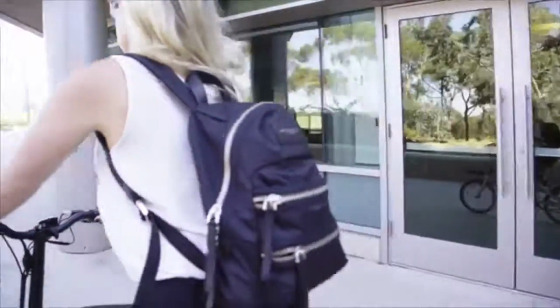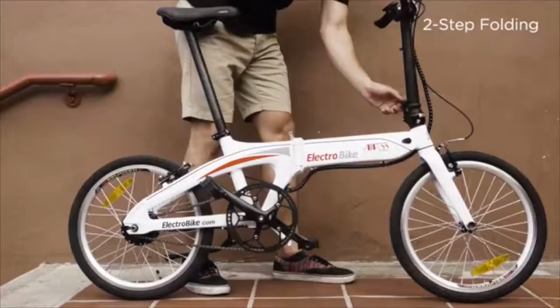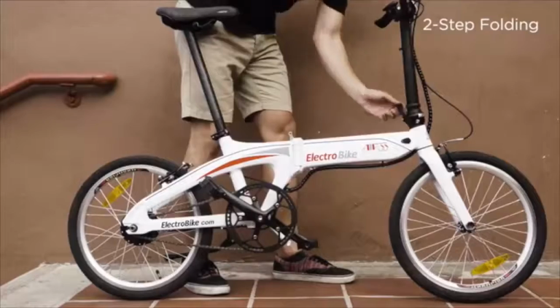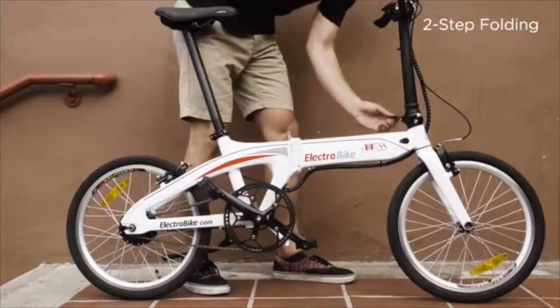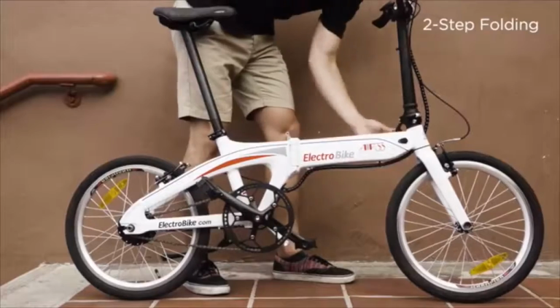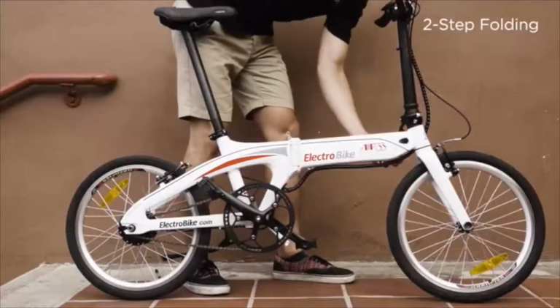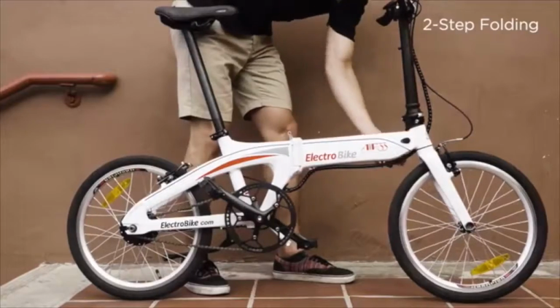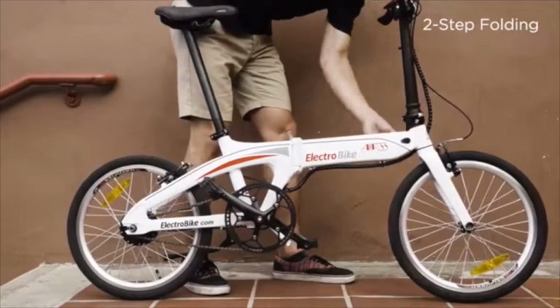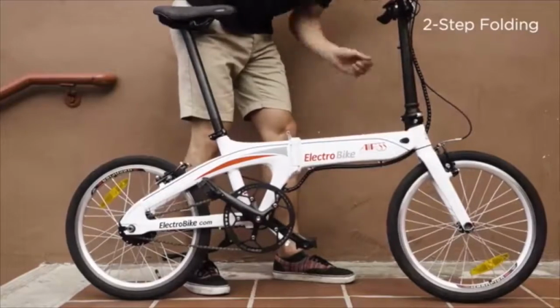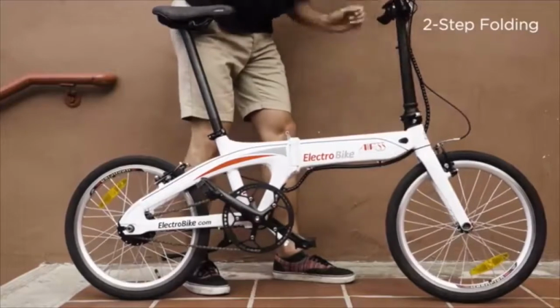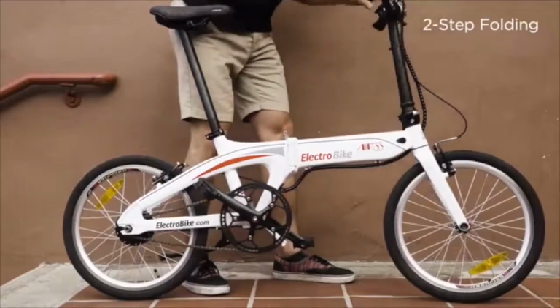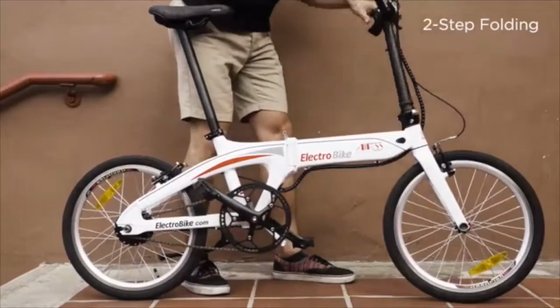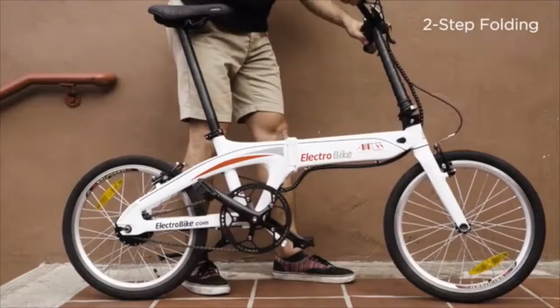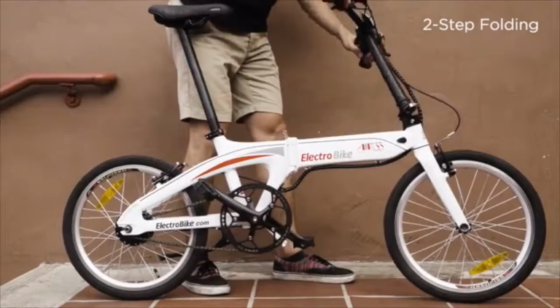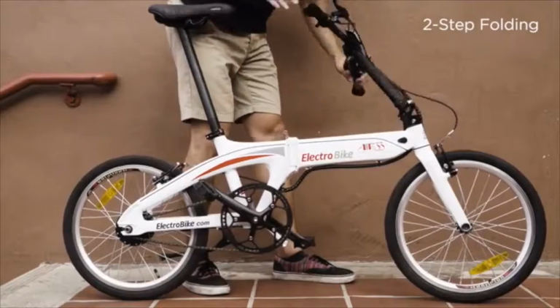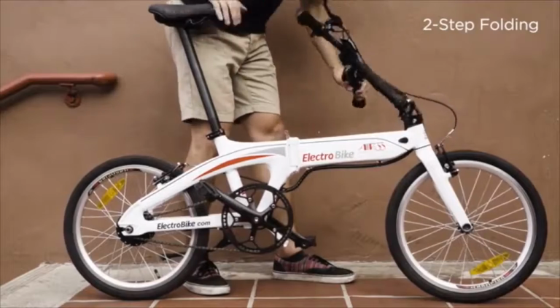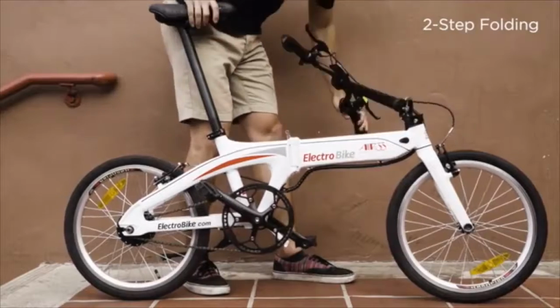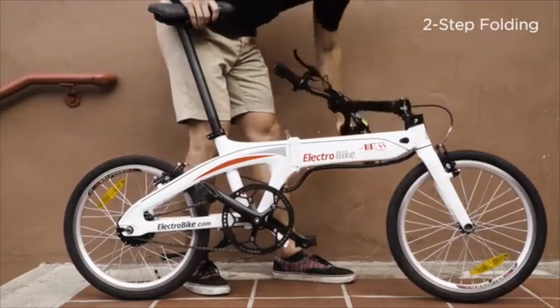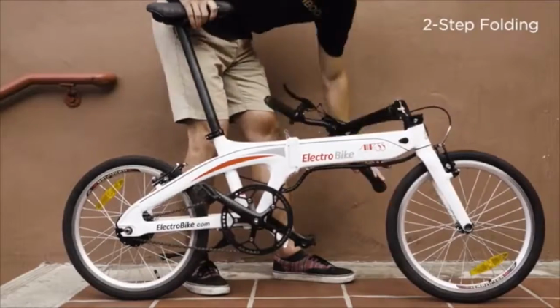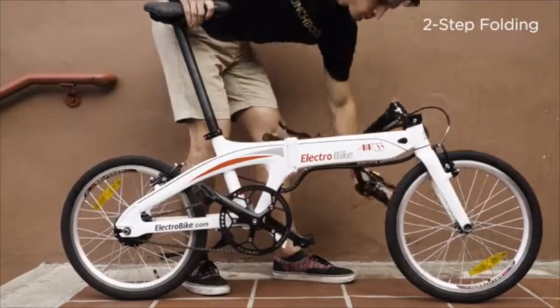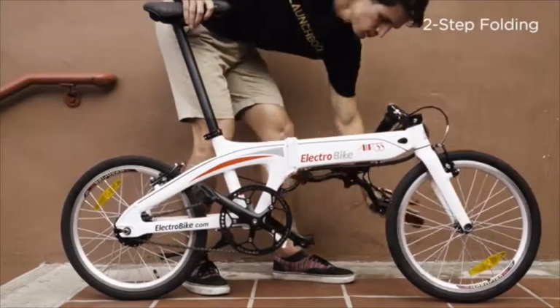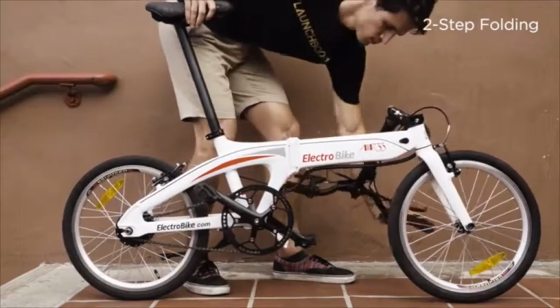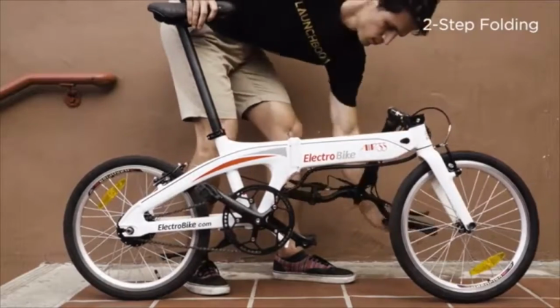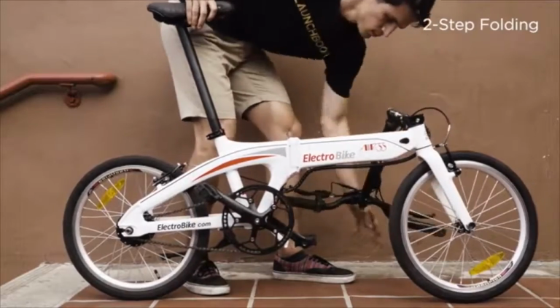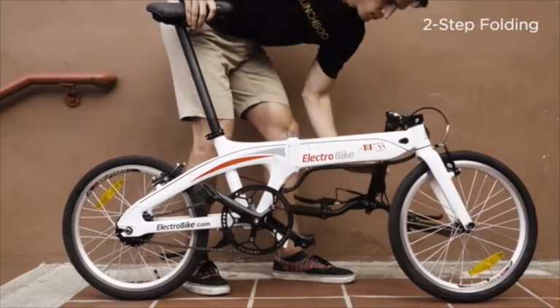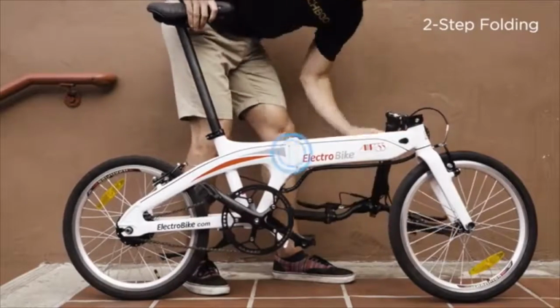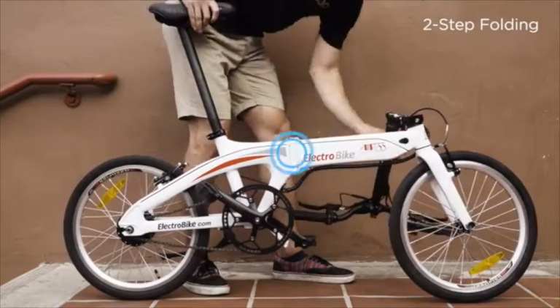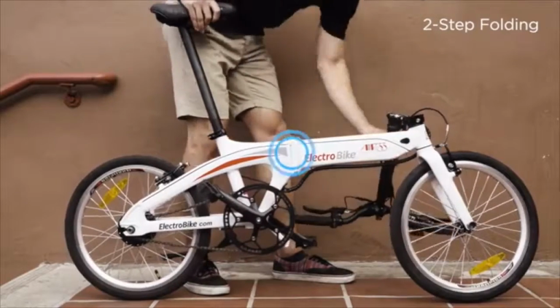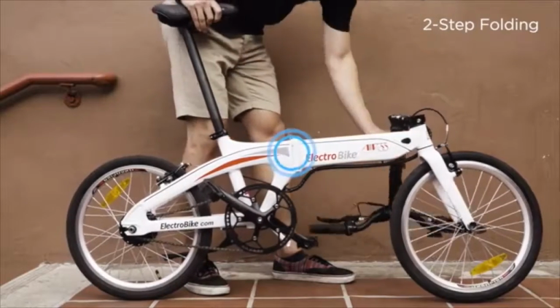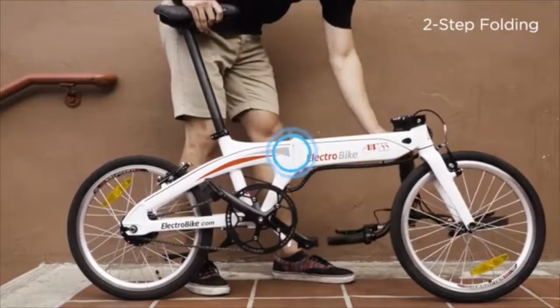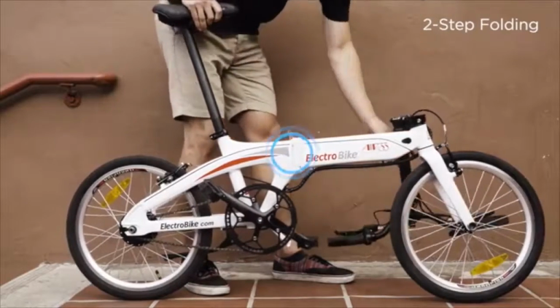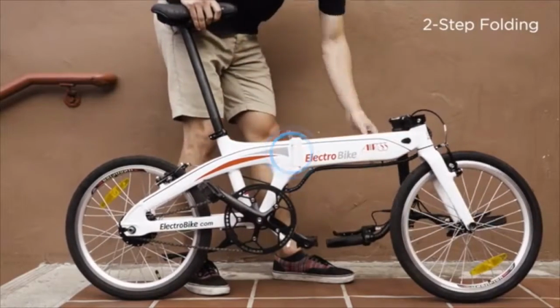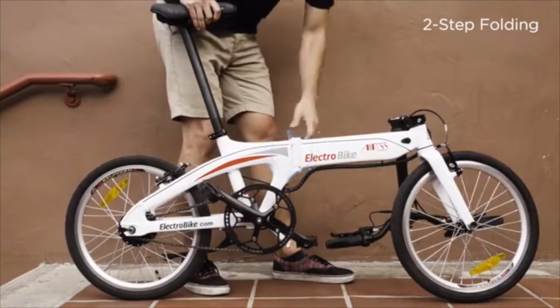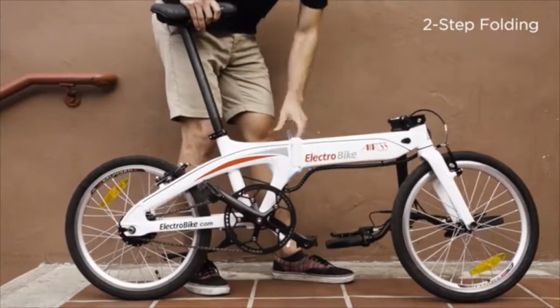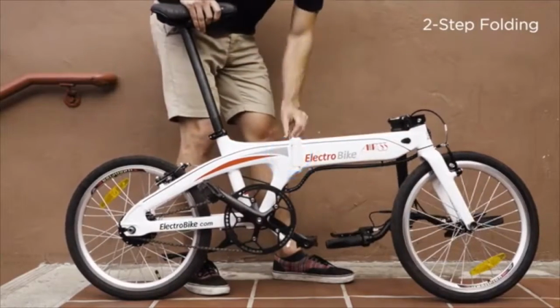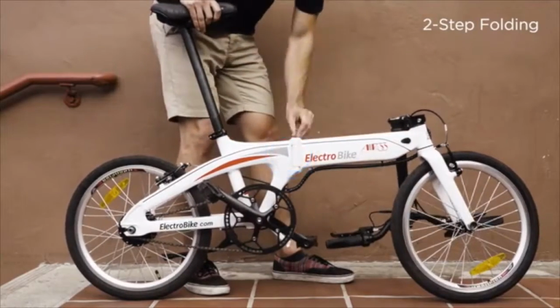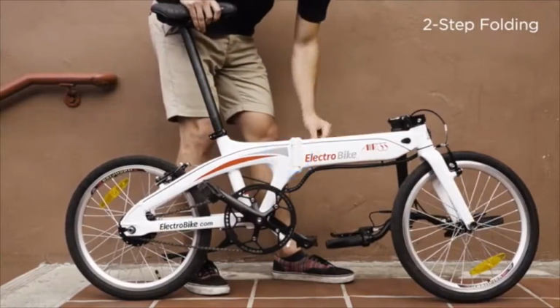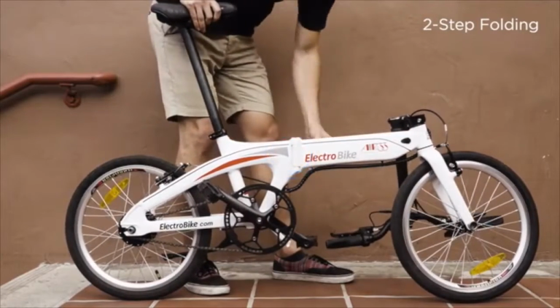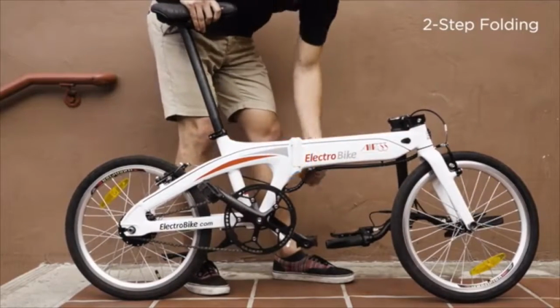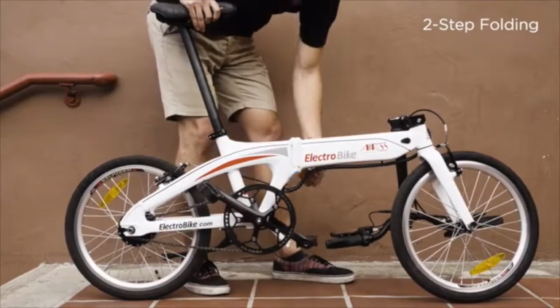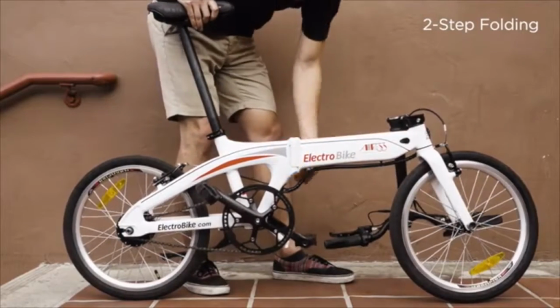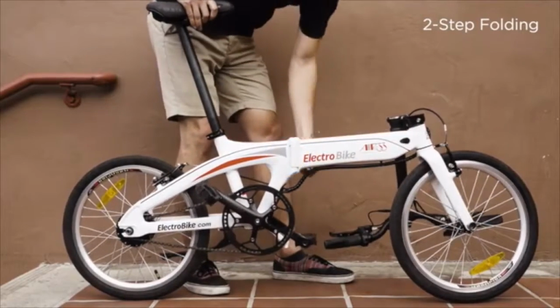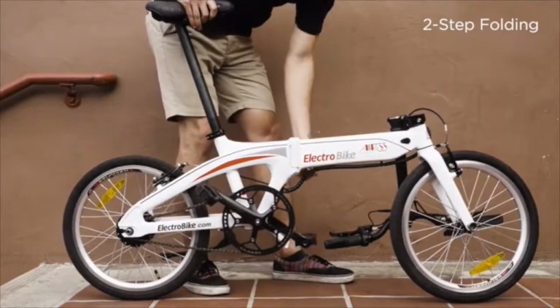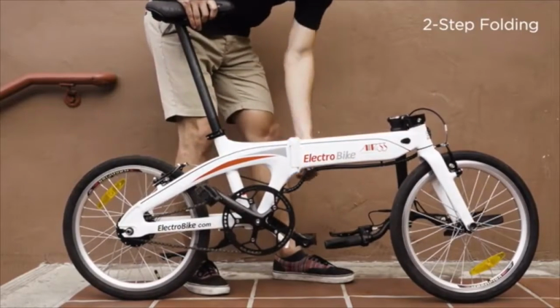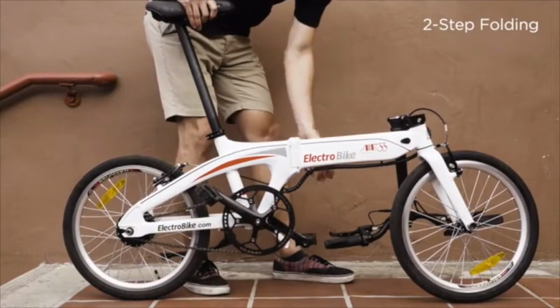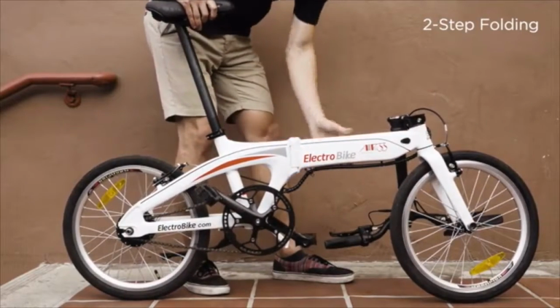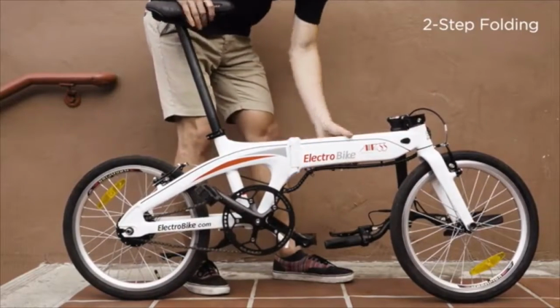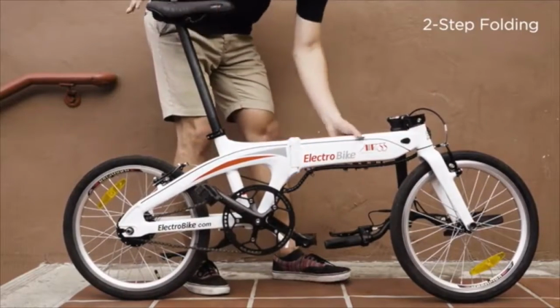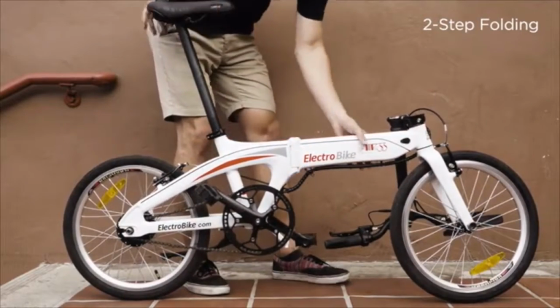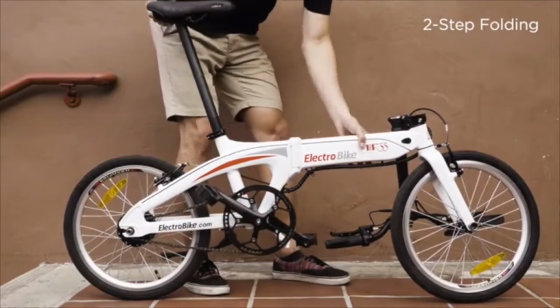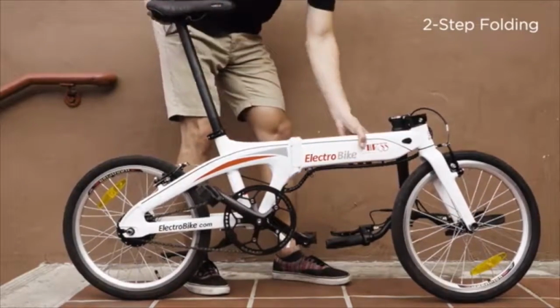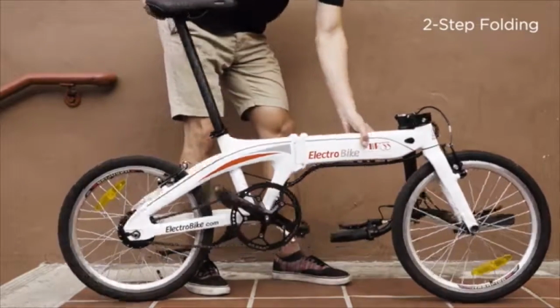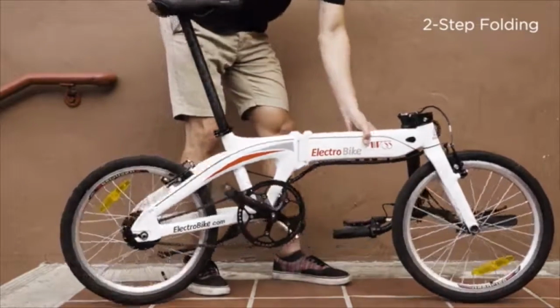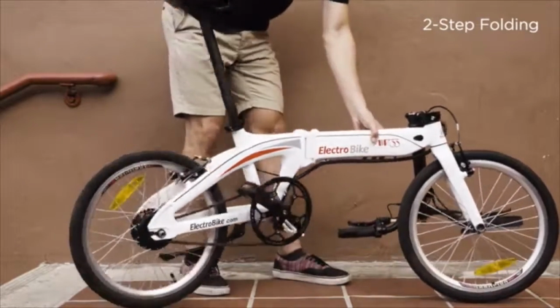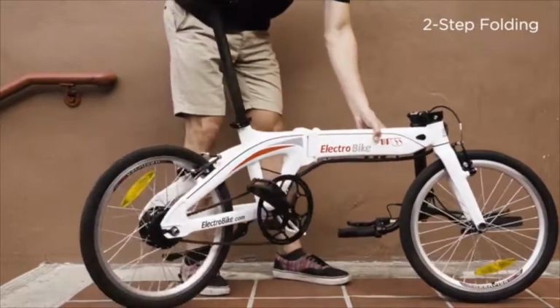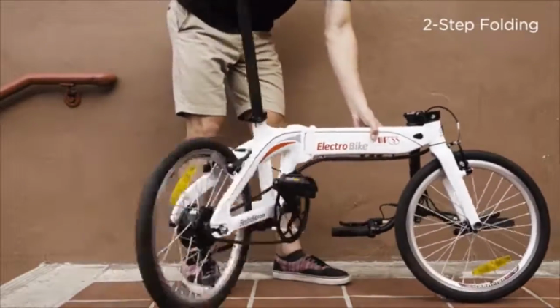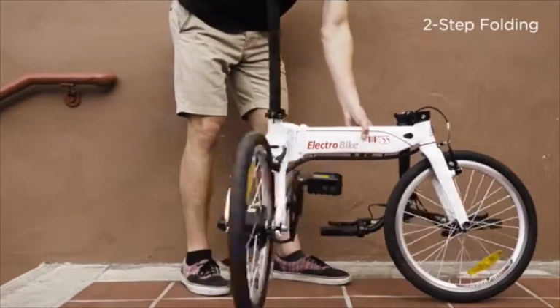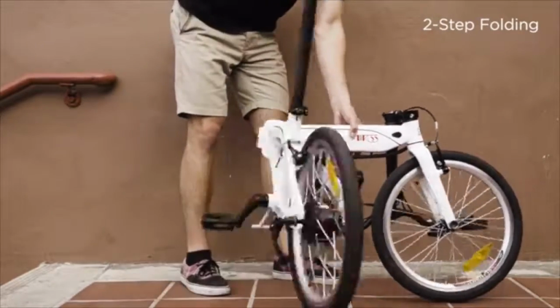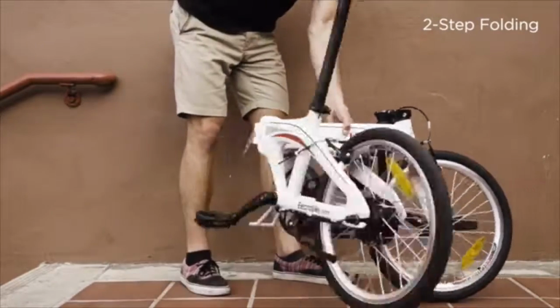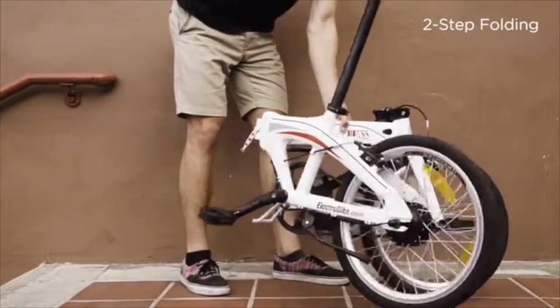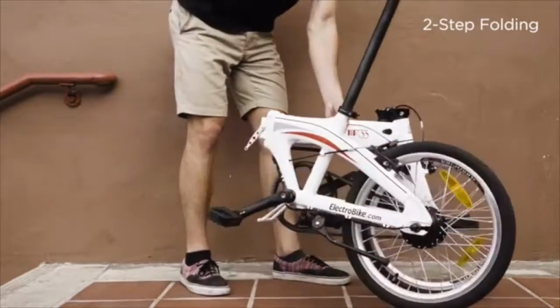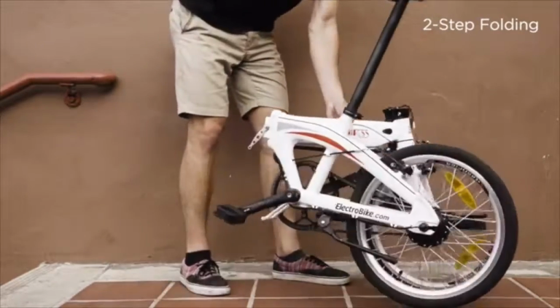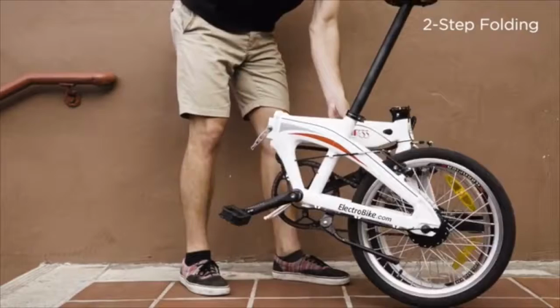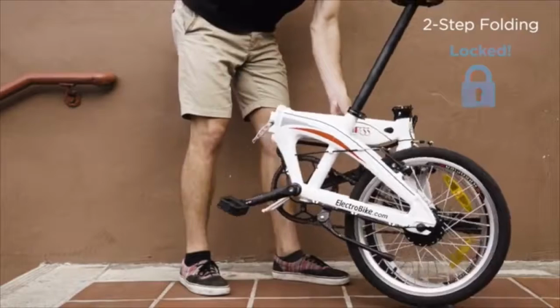We designed a unique folding hinge, bearing strength in four points as opposed to two, making it safe and easy to fold.